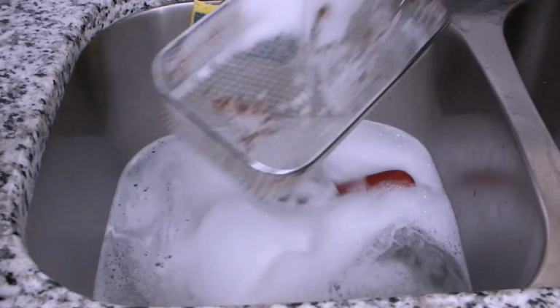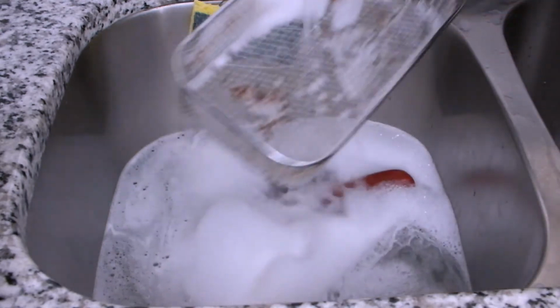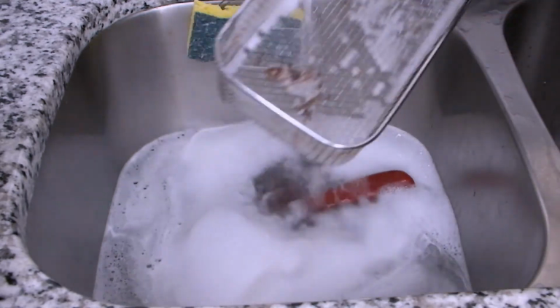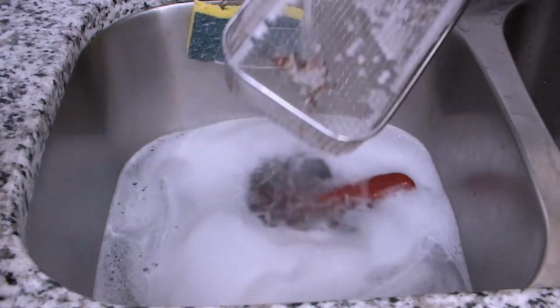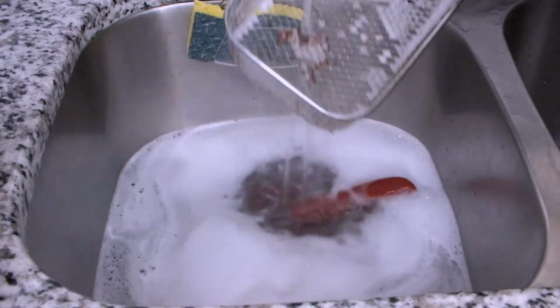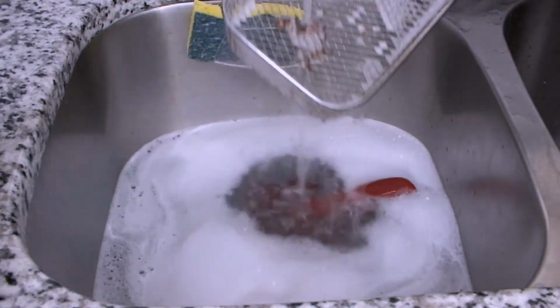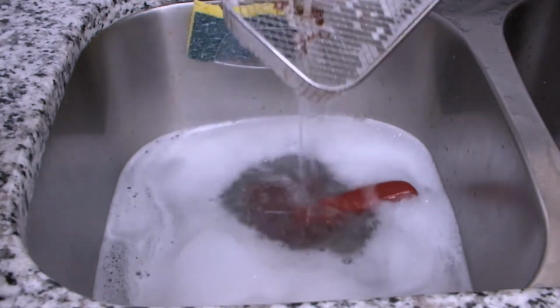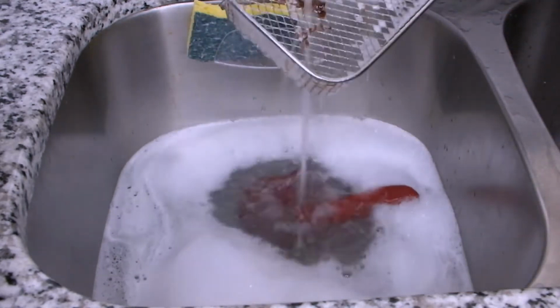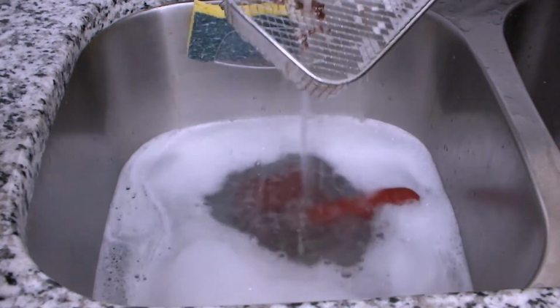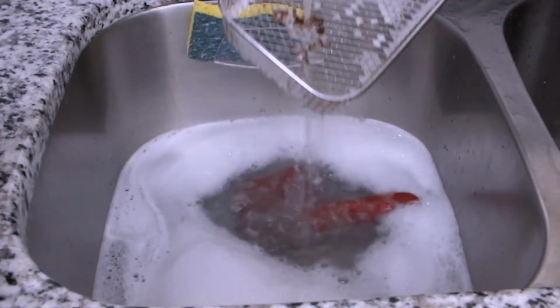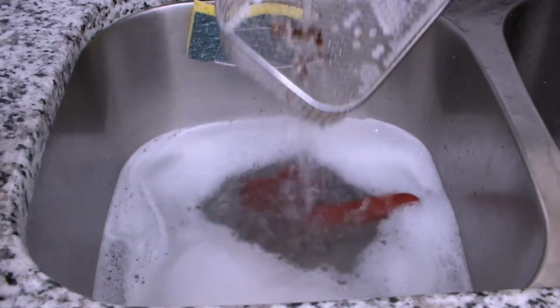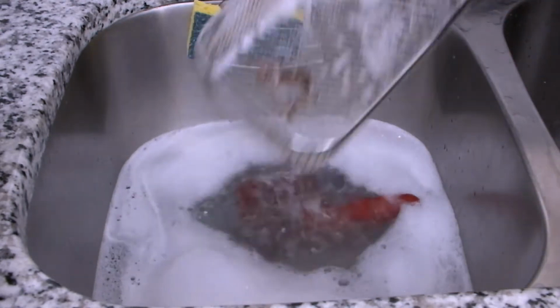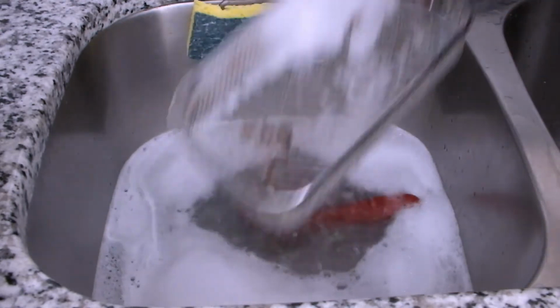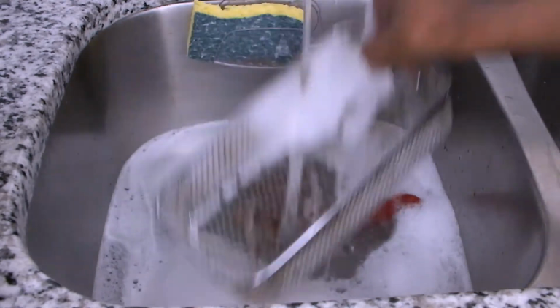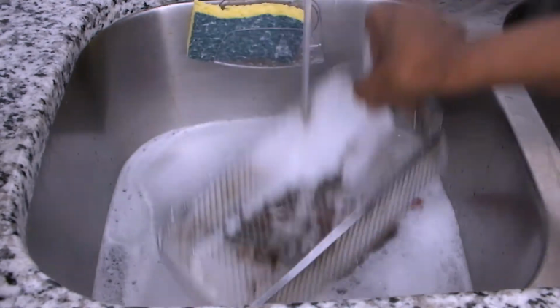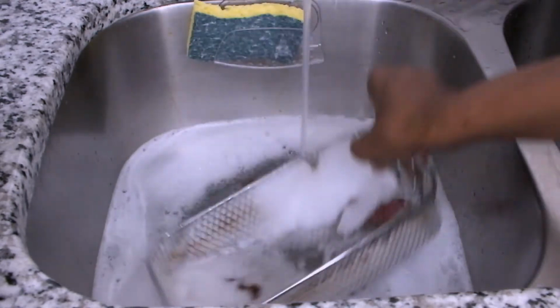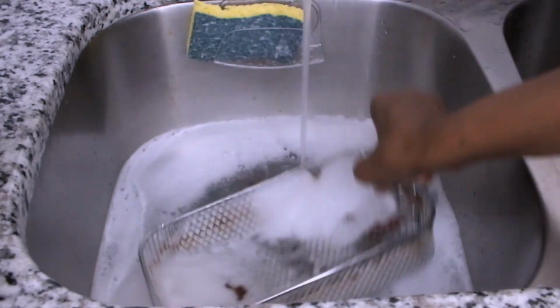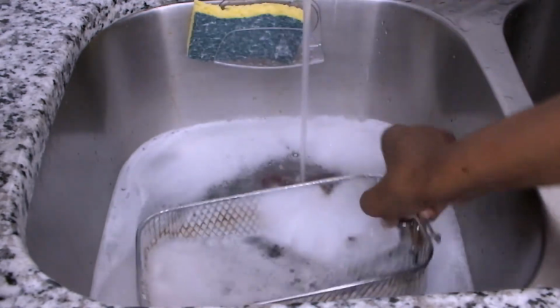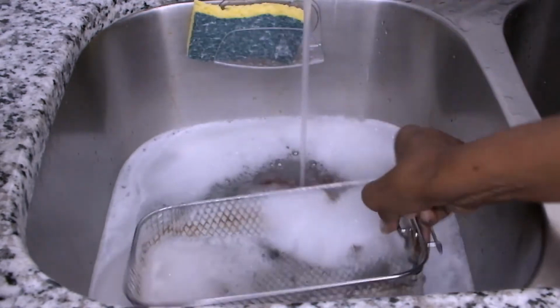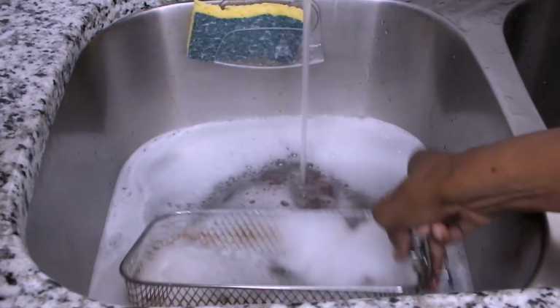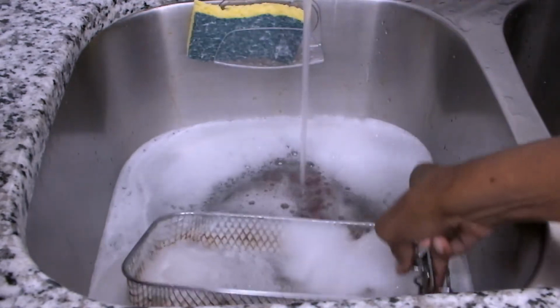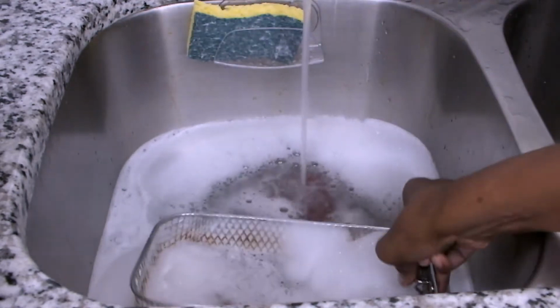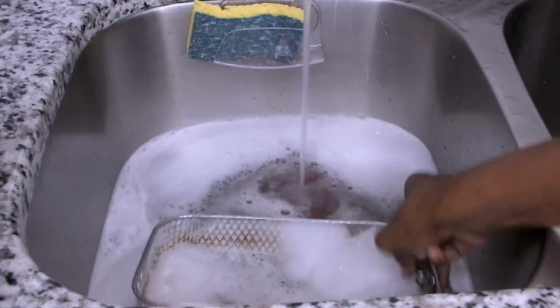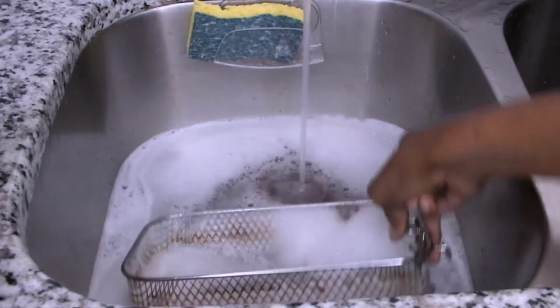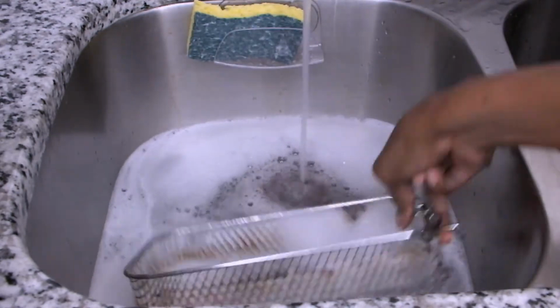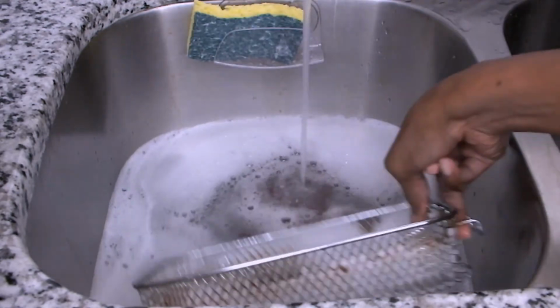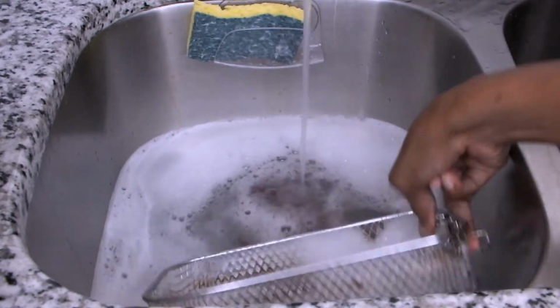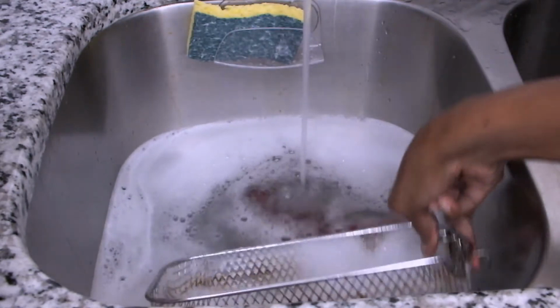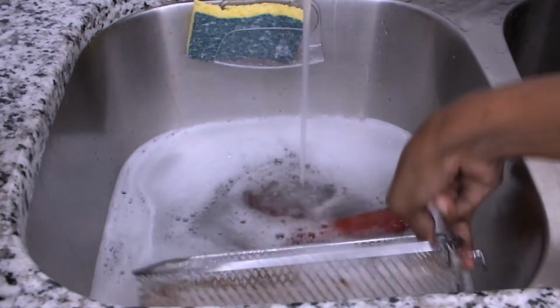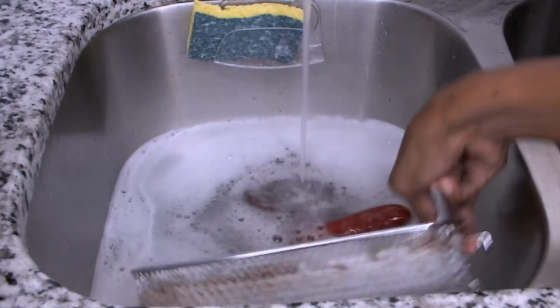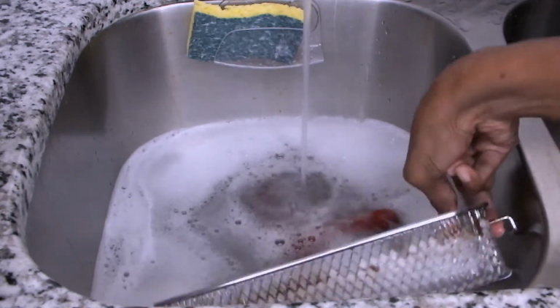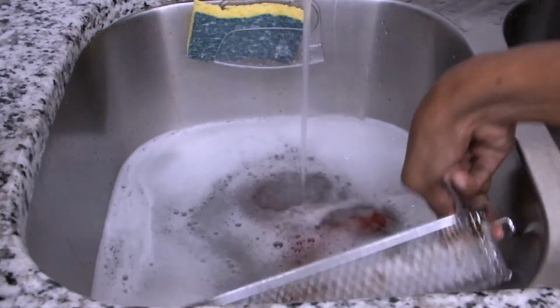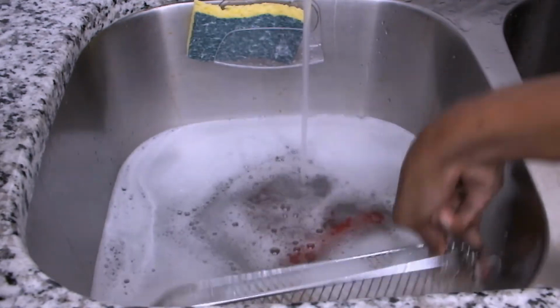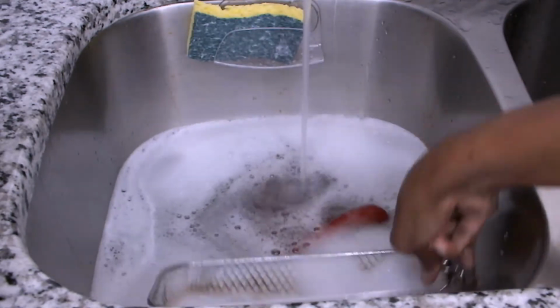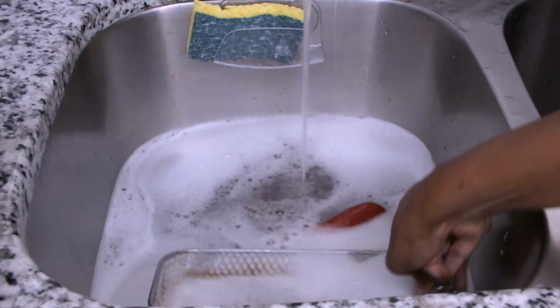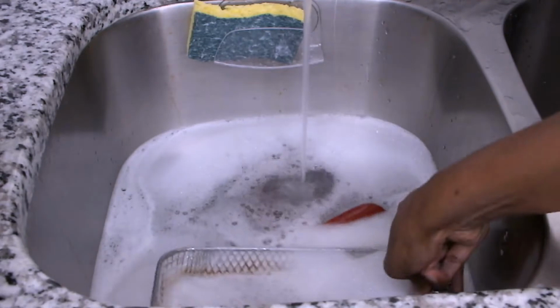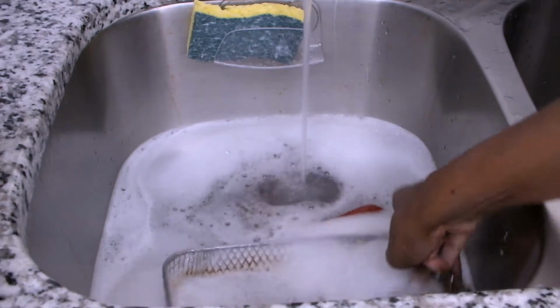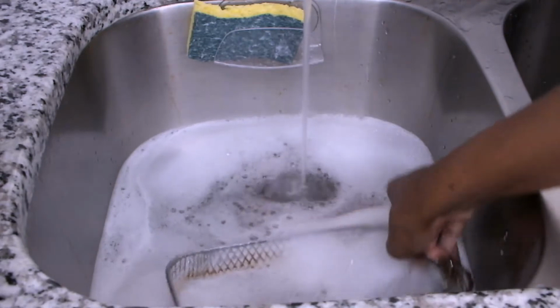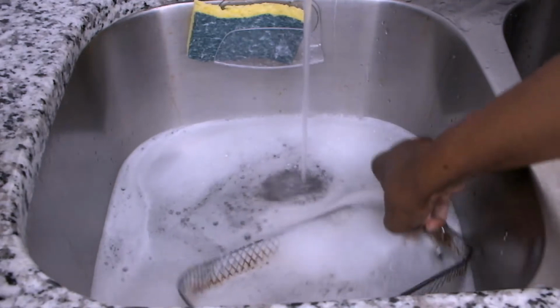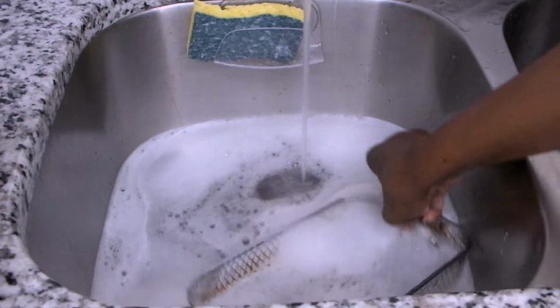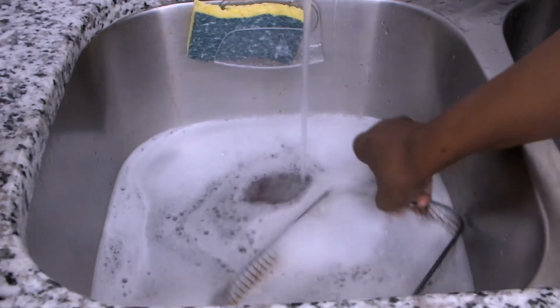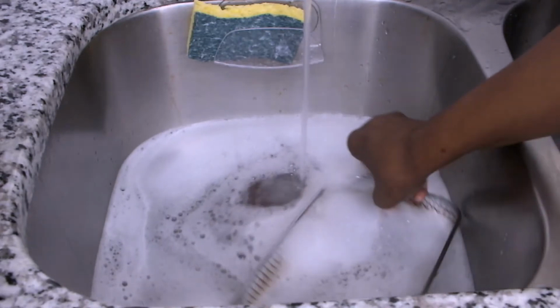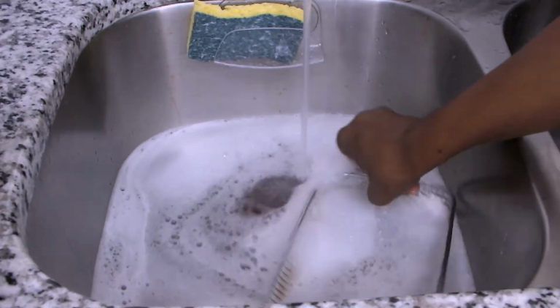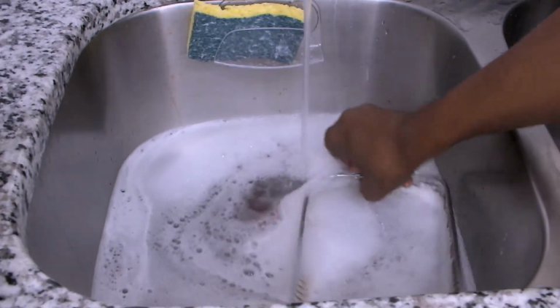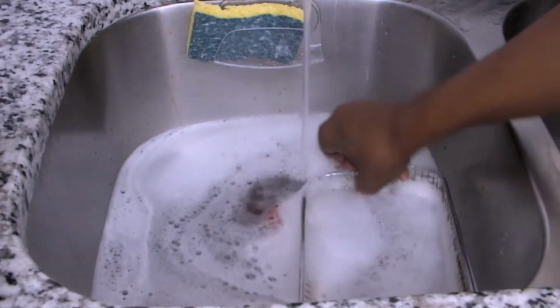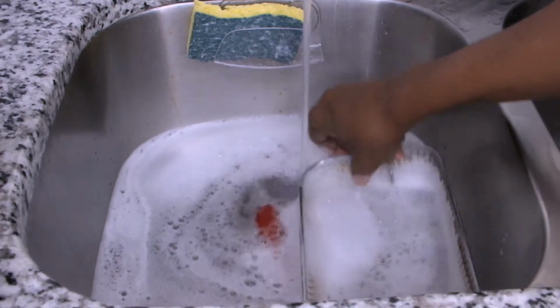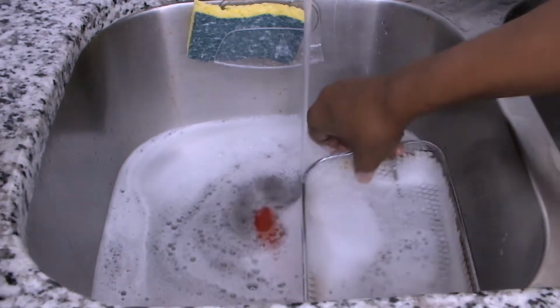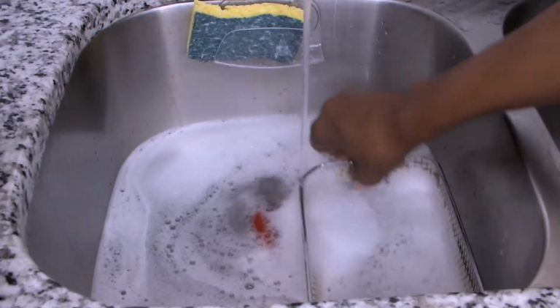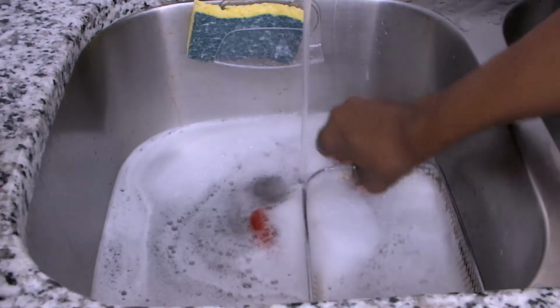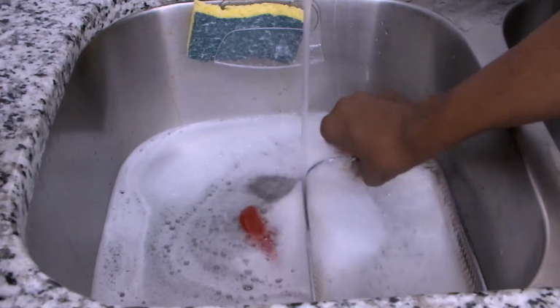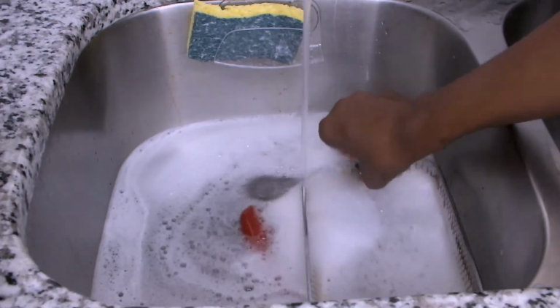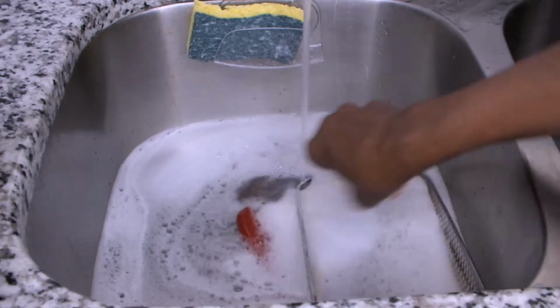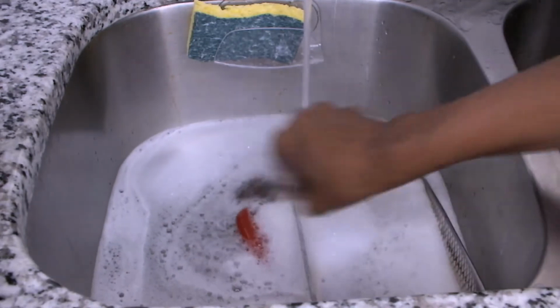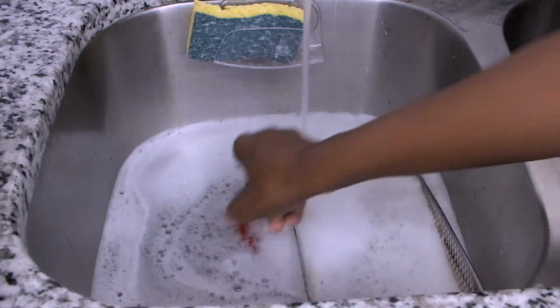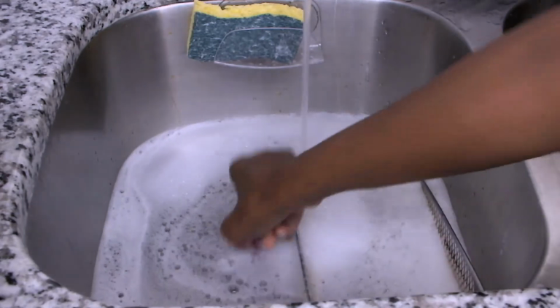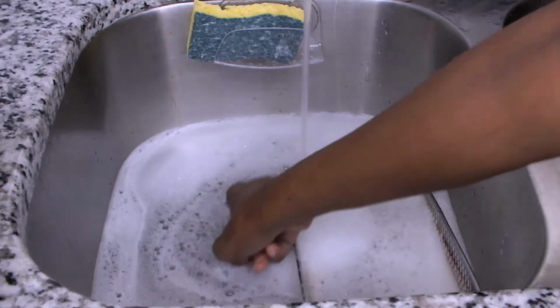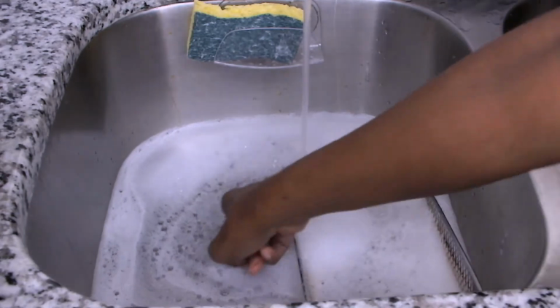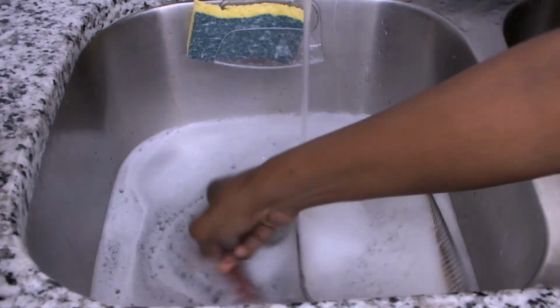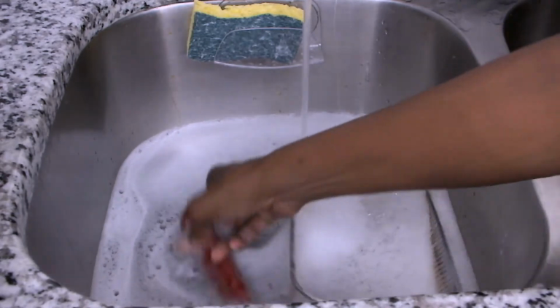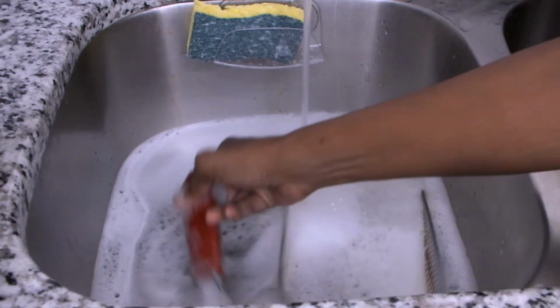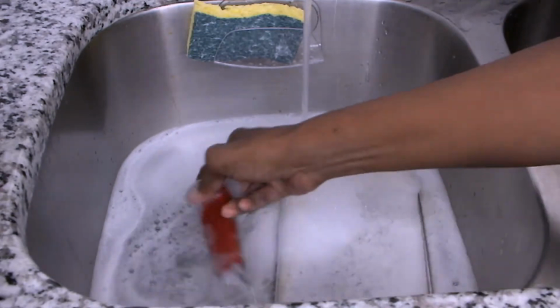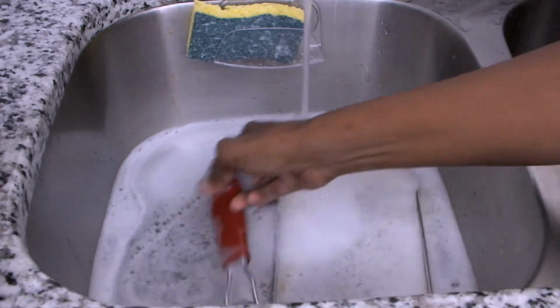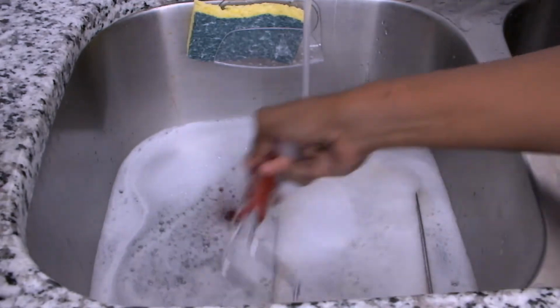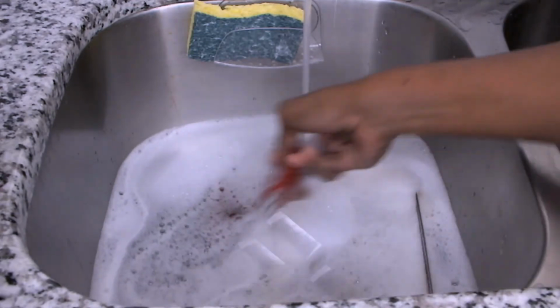I'm moving the basket and the handle to one side of the sink because I still have to soak the other parts of my deep fryer.